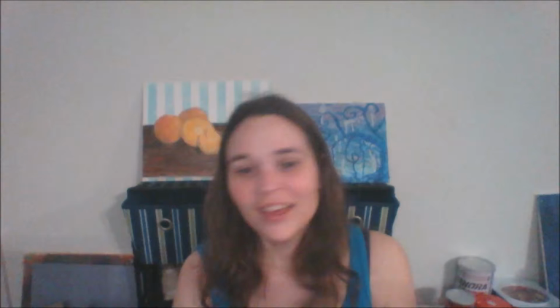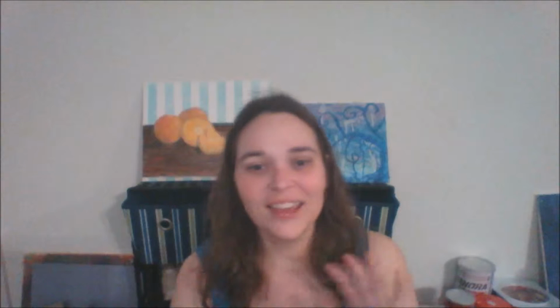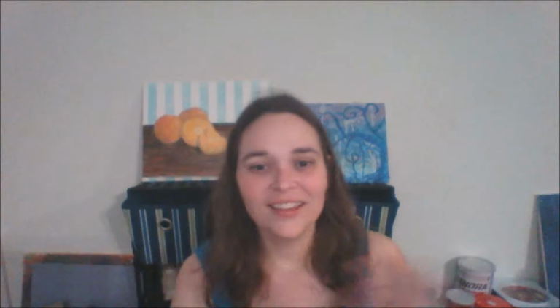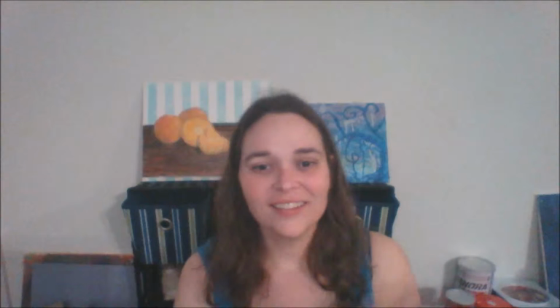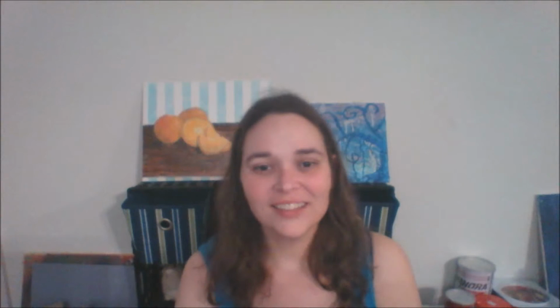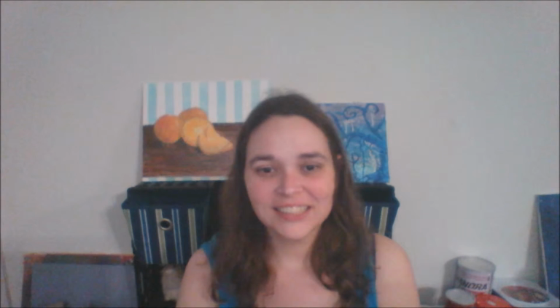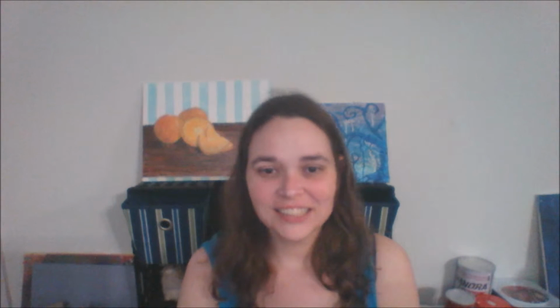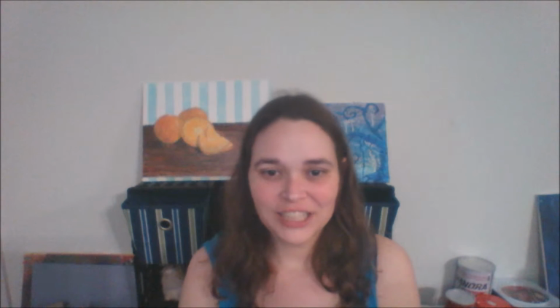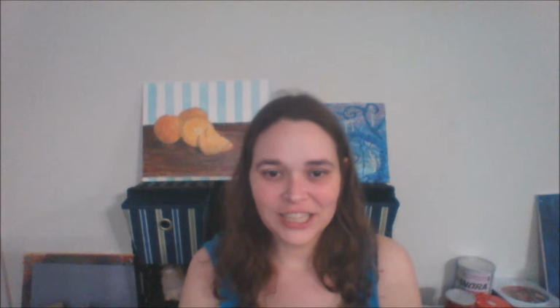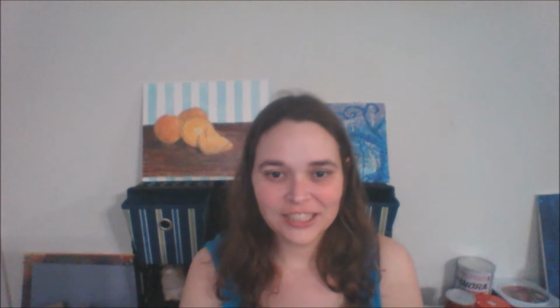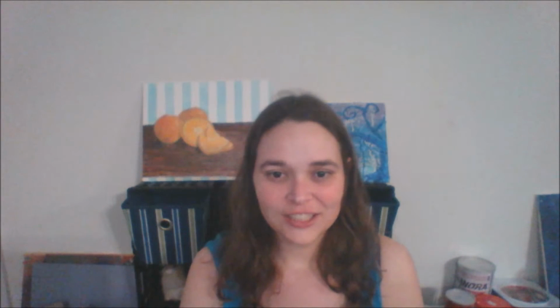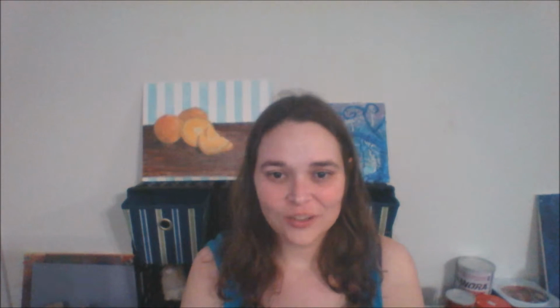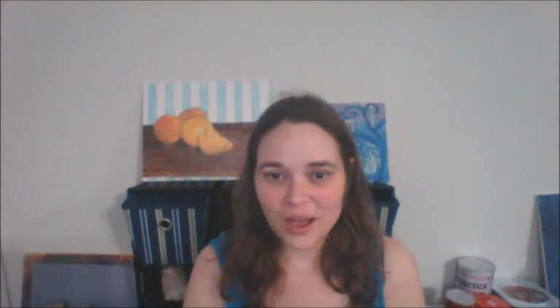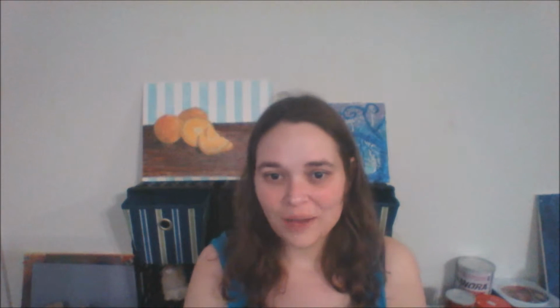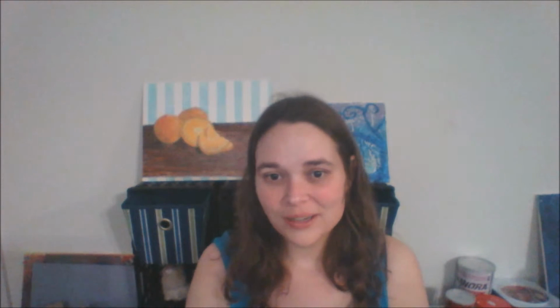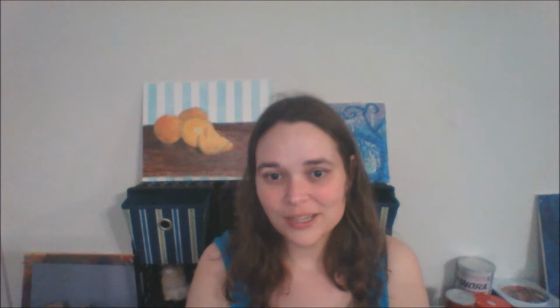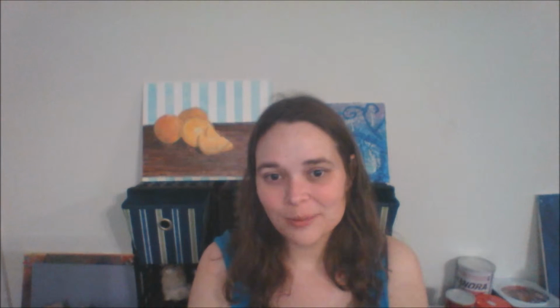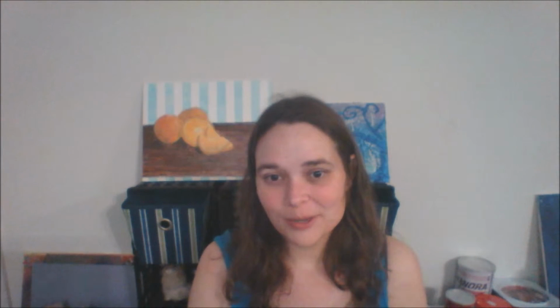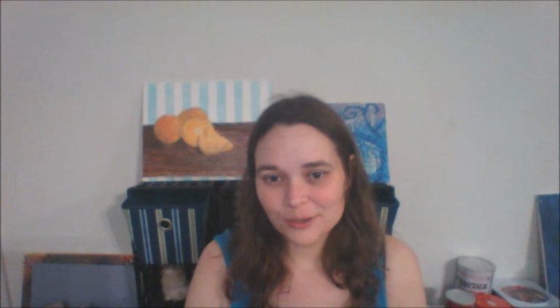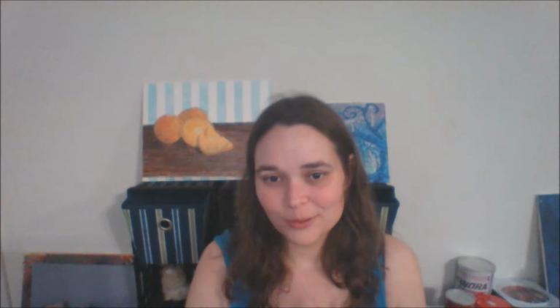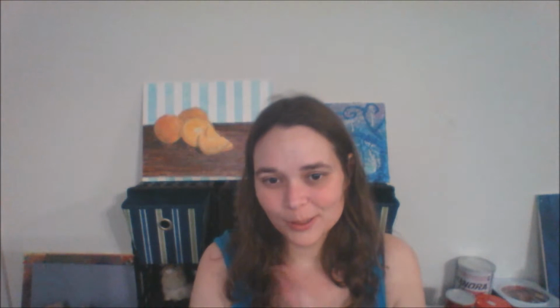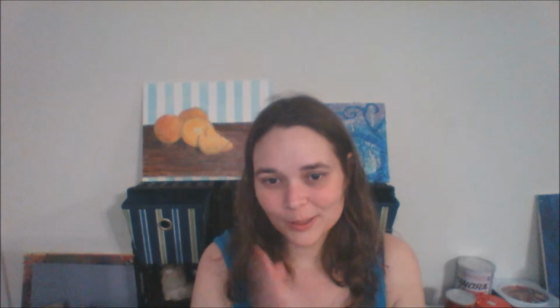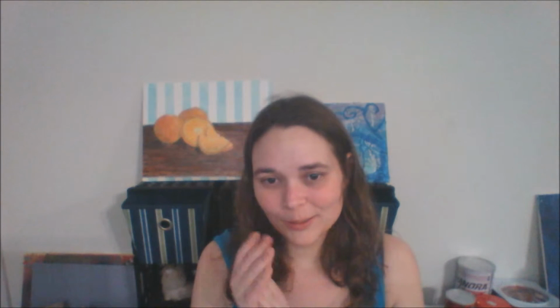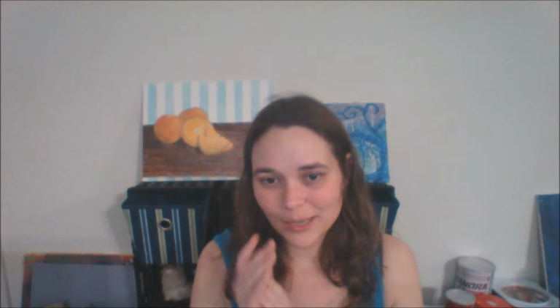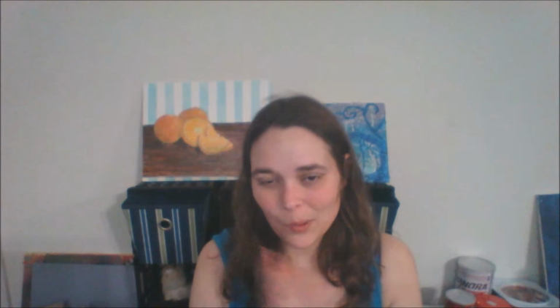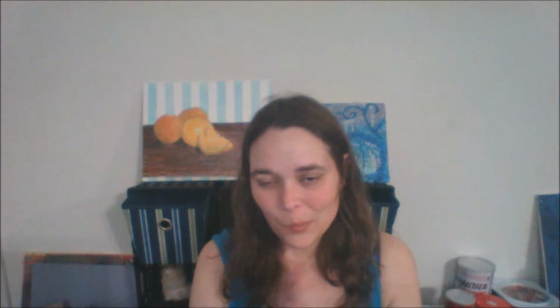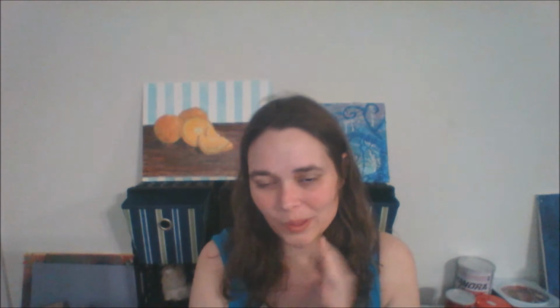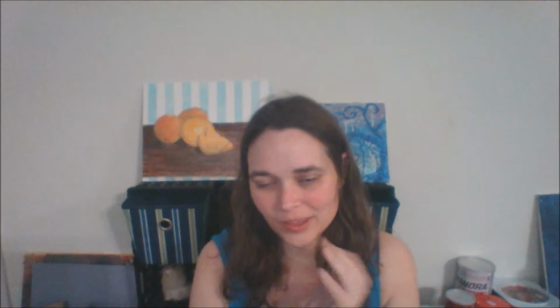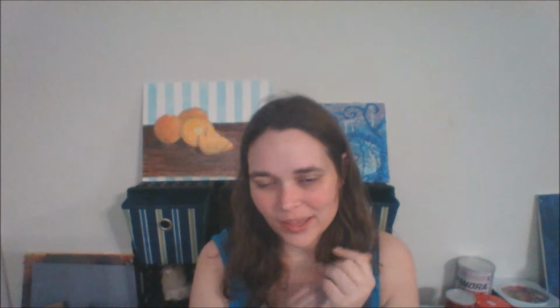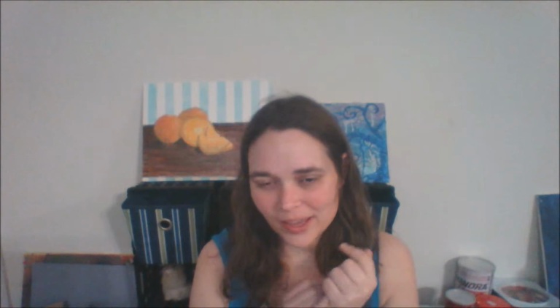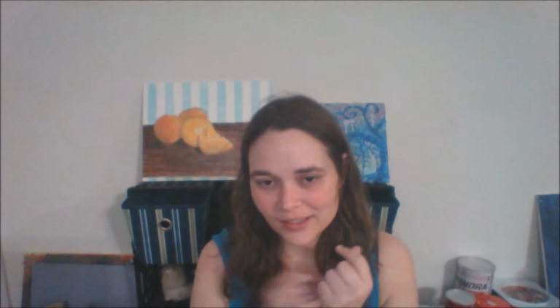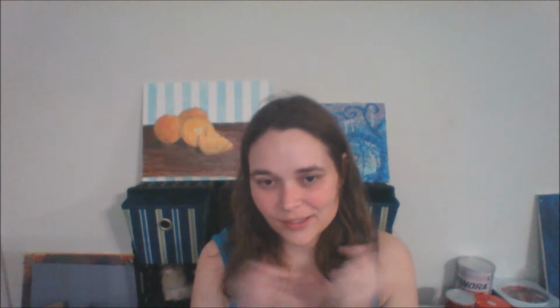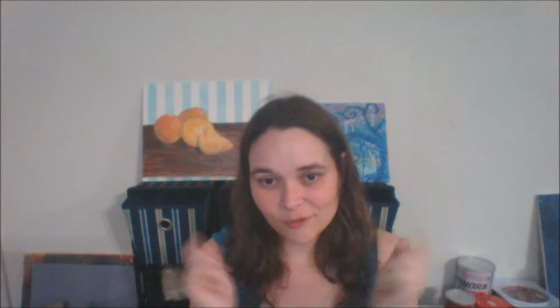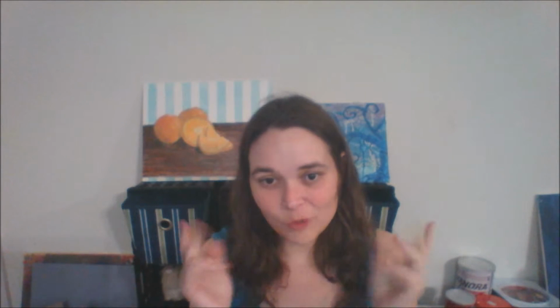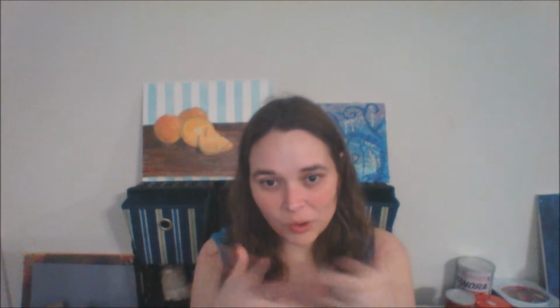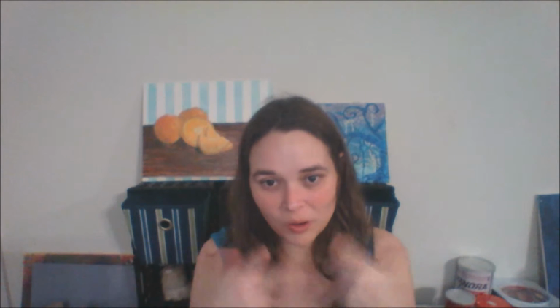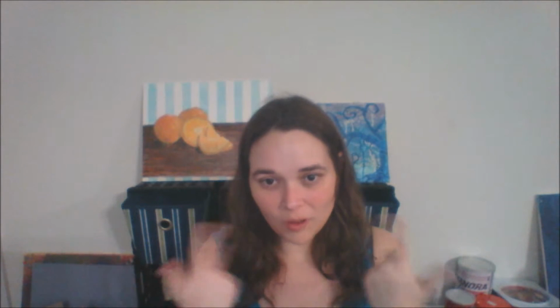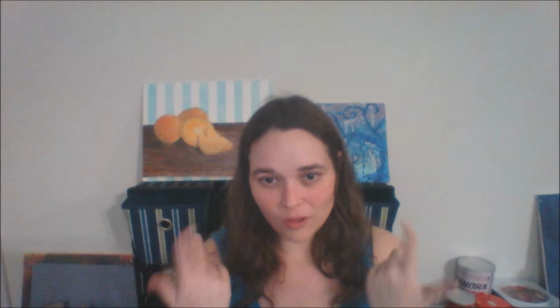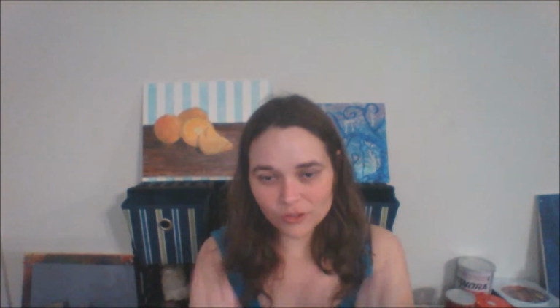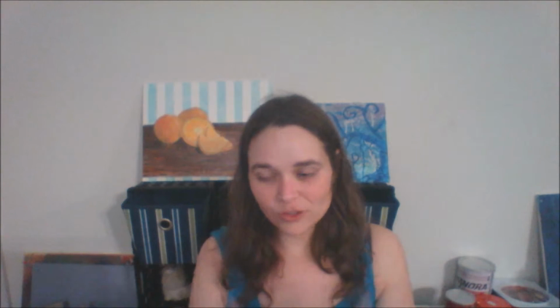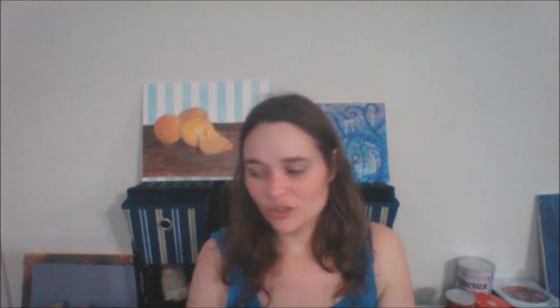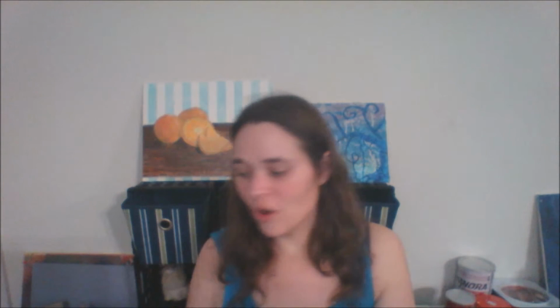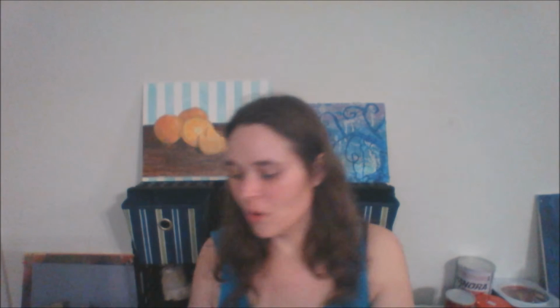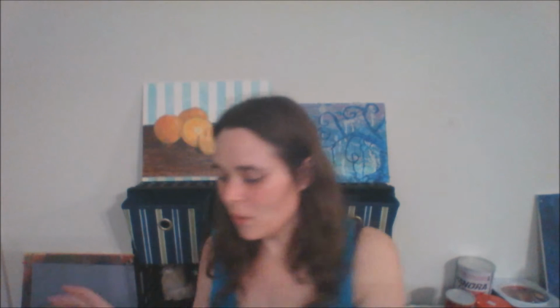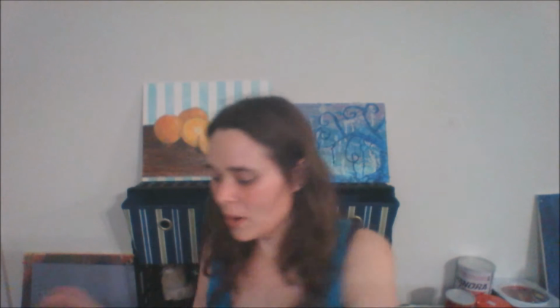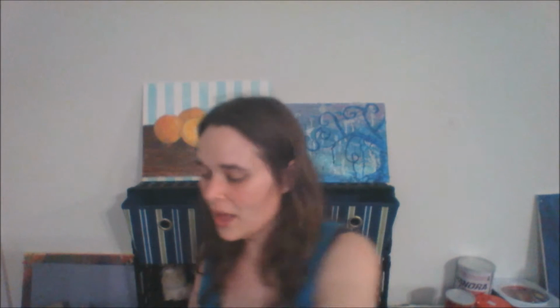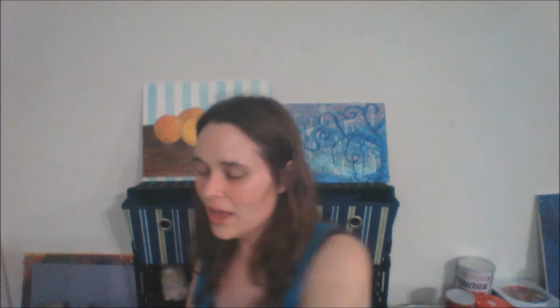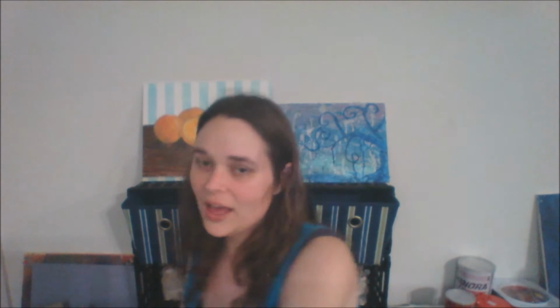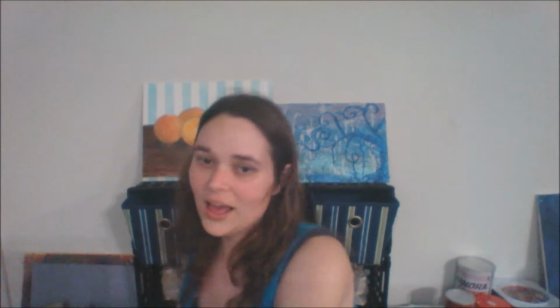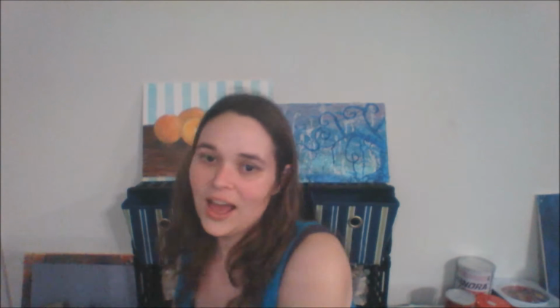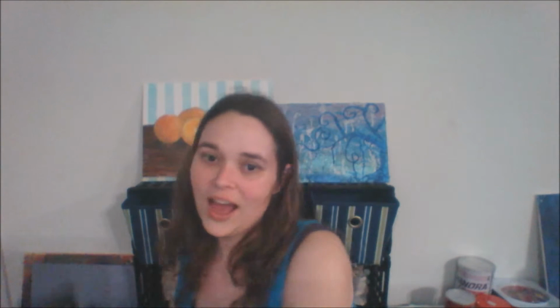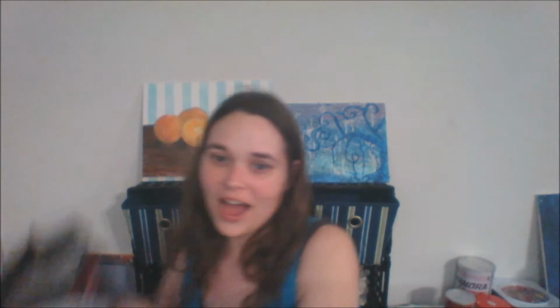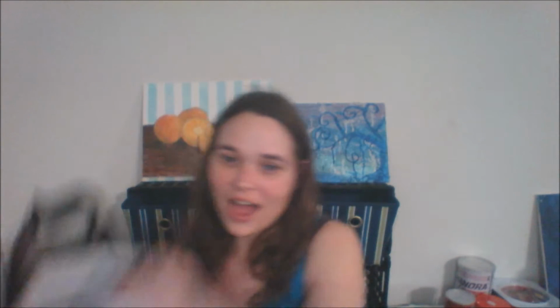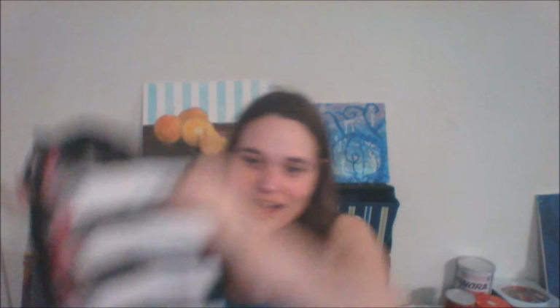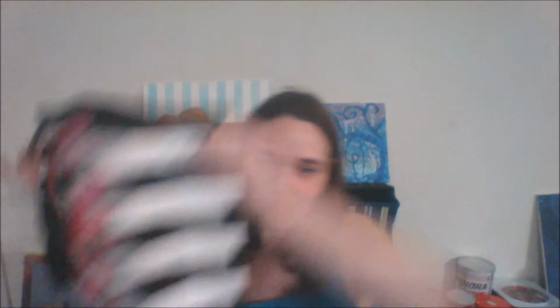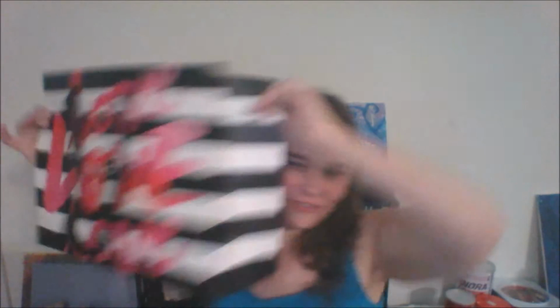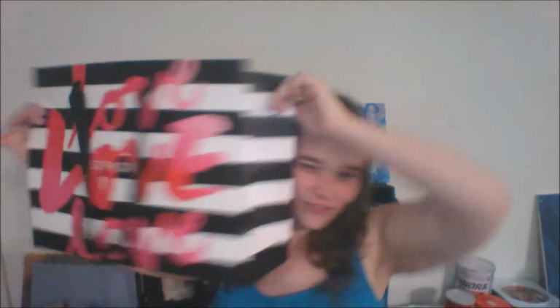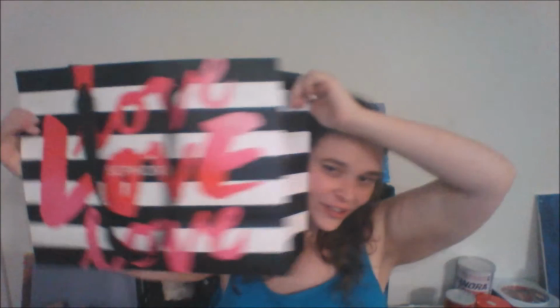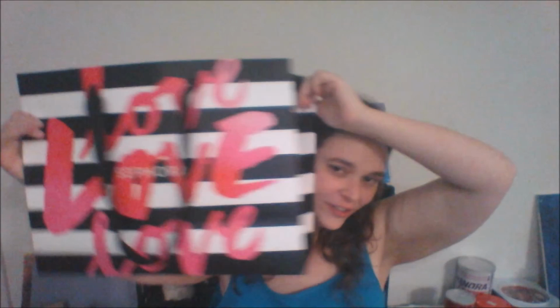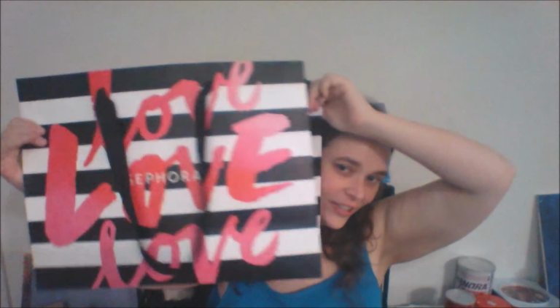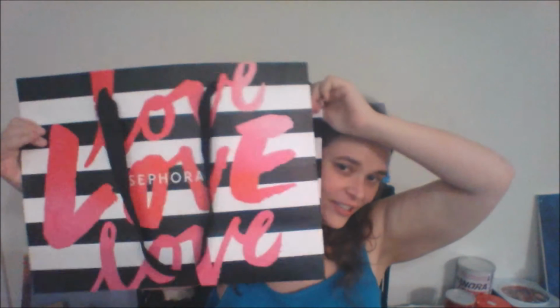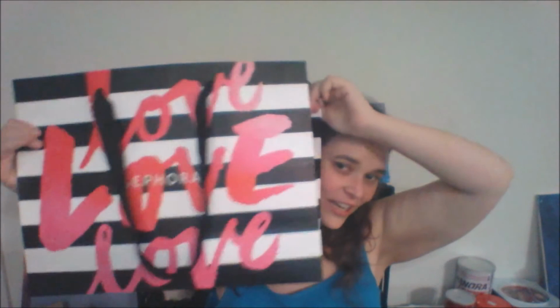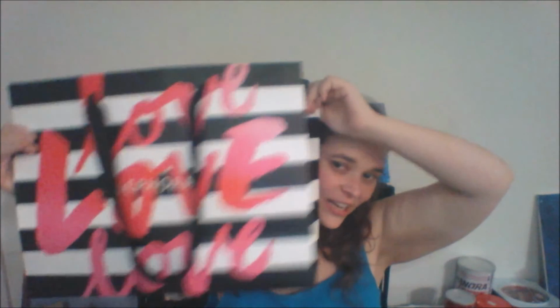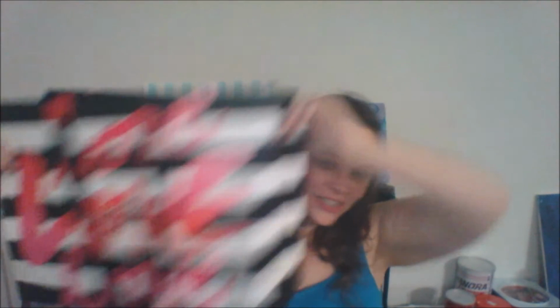Hey y'all, it's Shannon. I wanted to come at you really quick with a Sephora haul. Very excited.